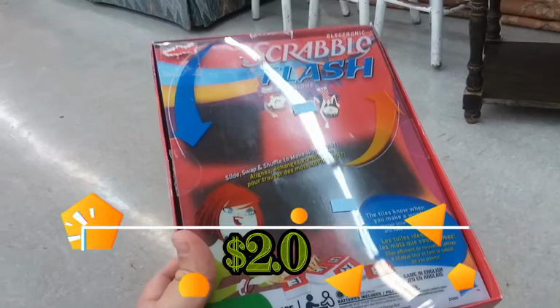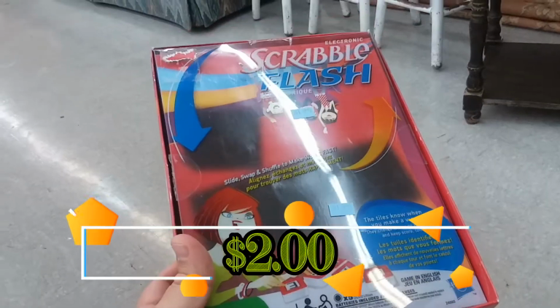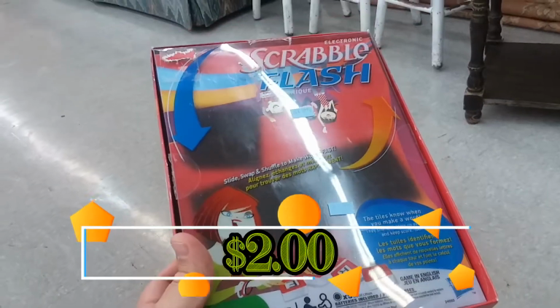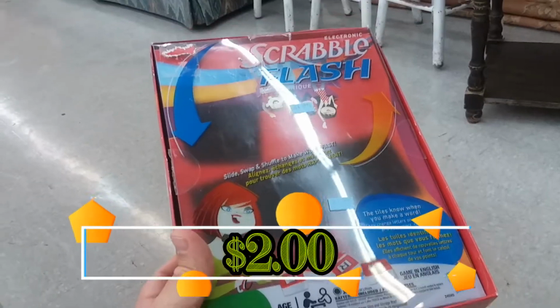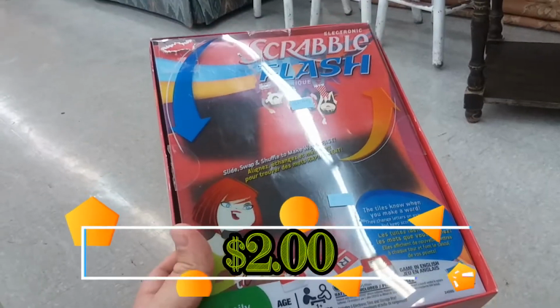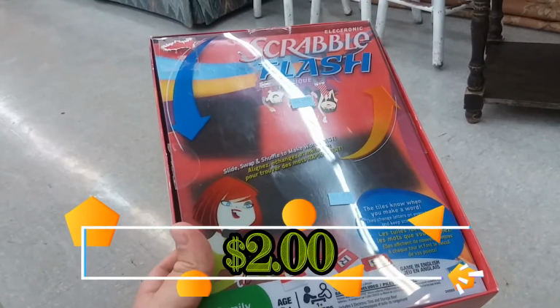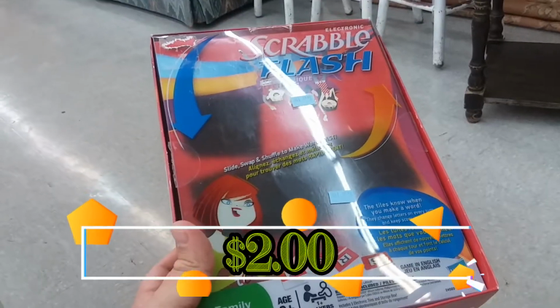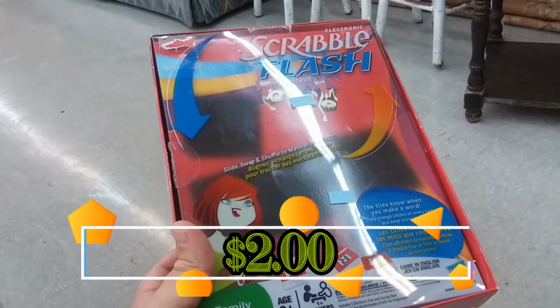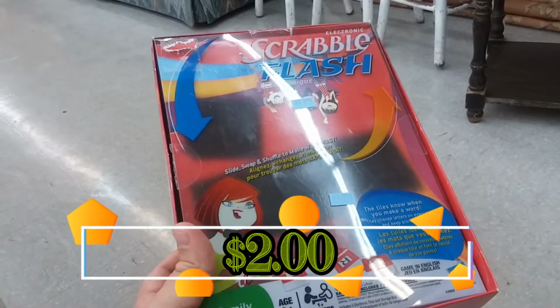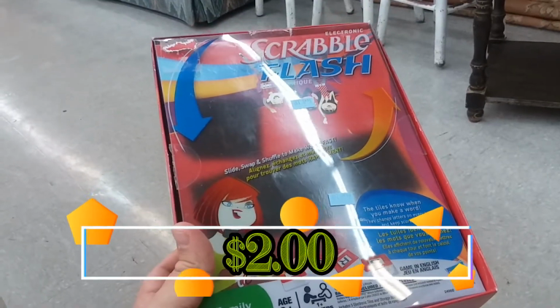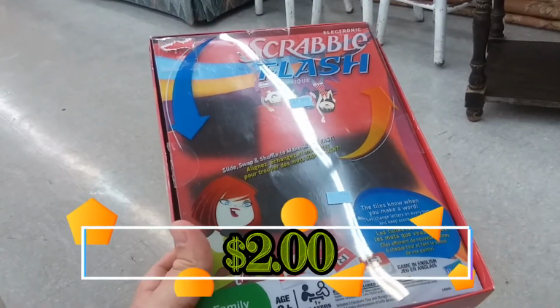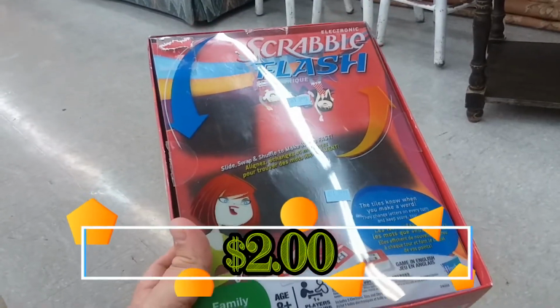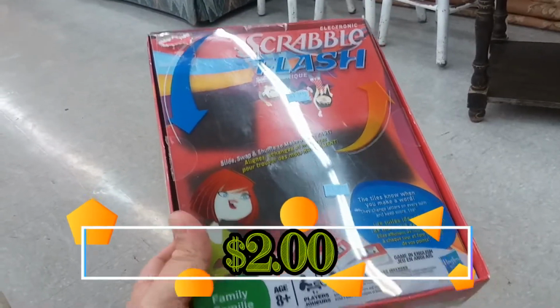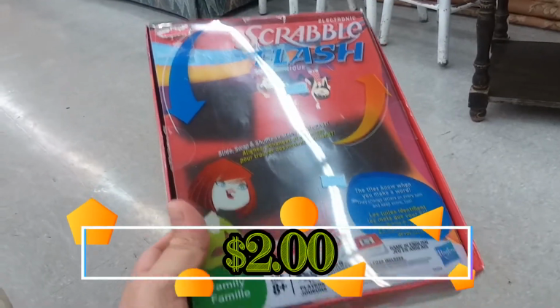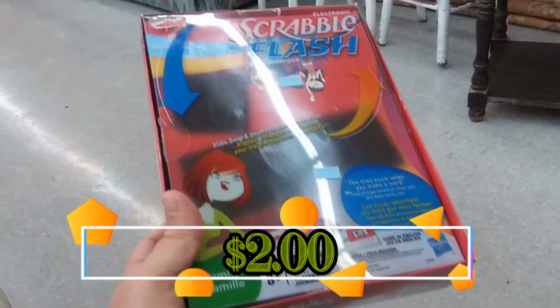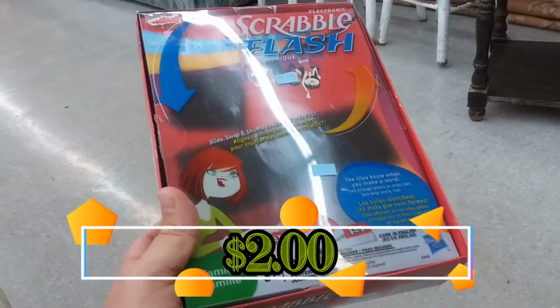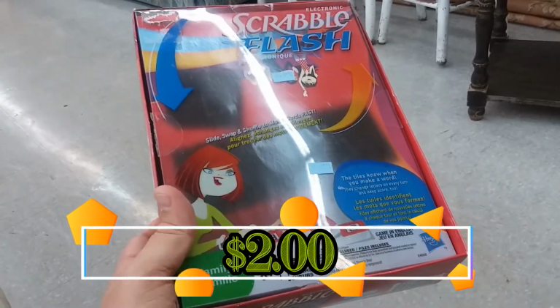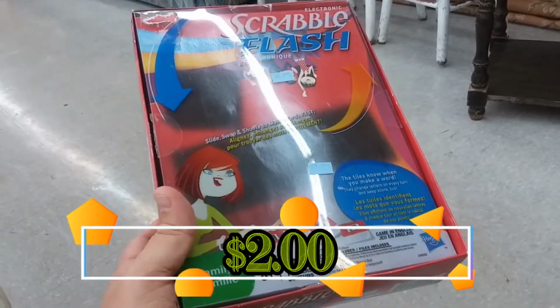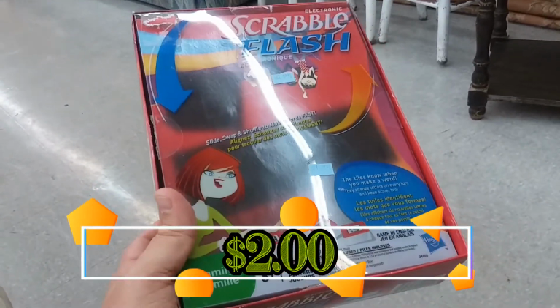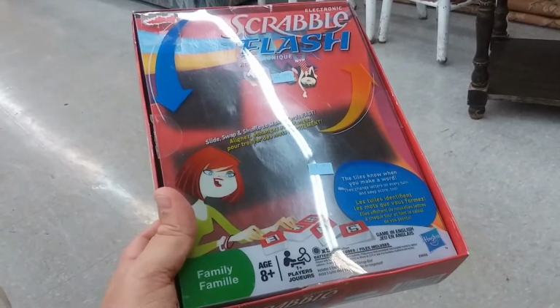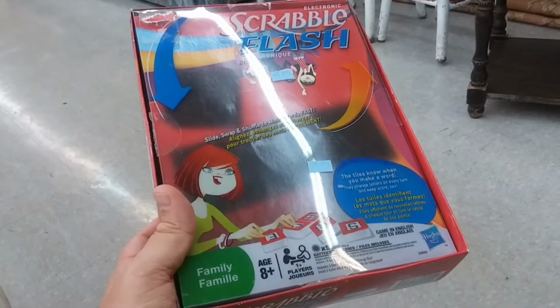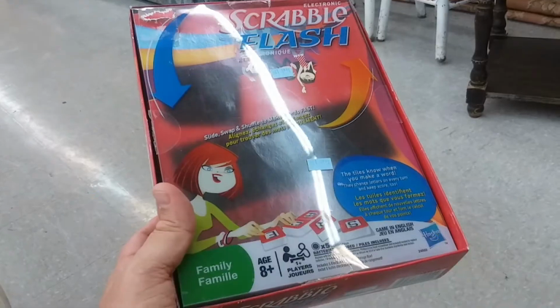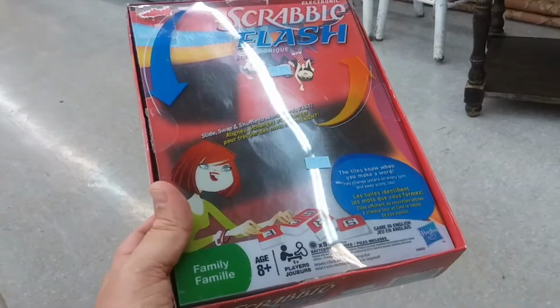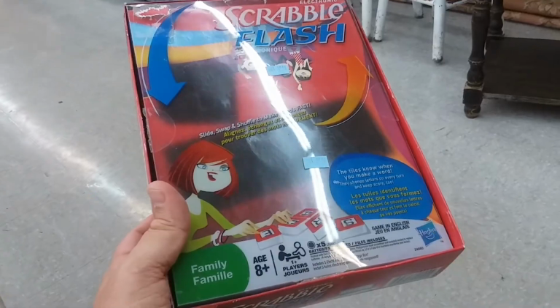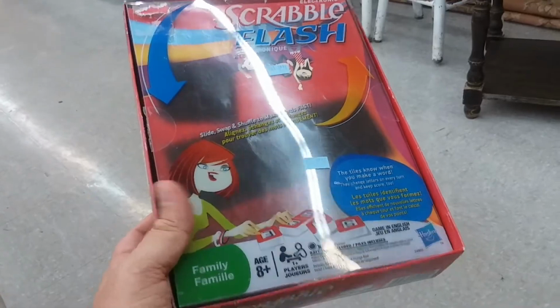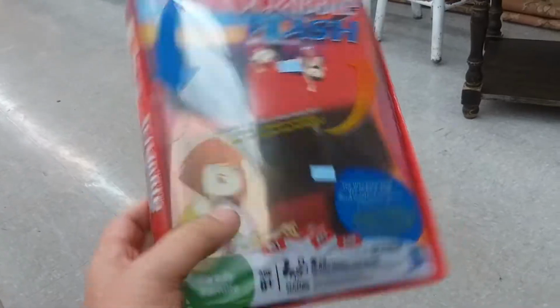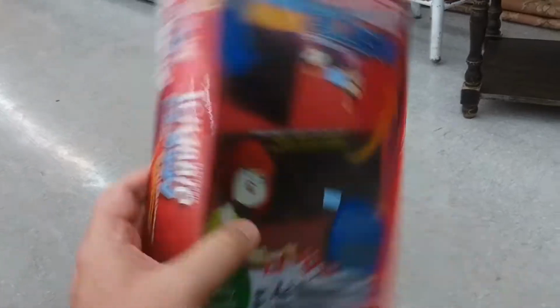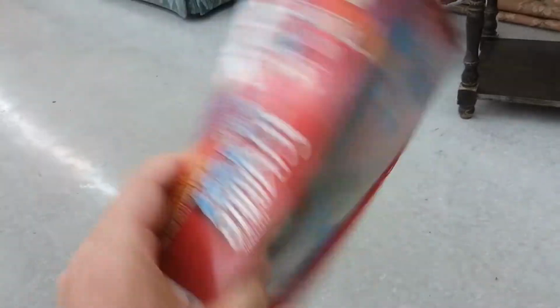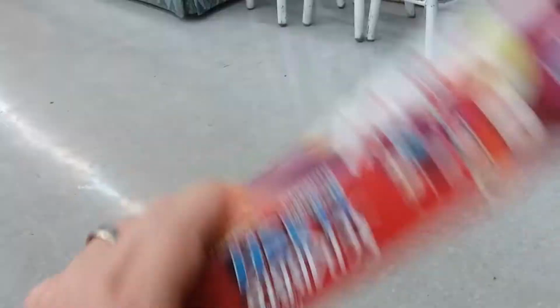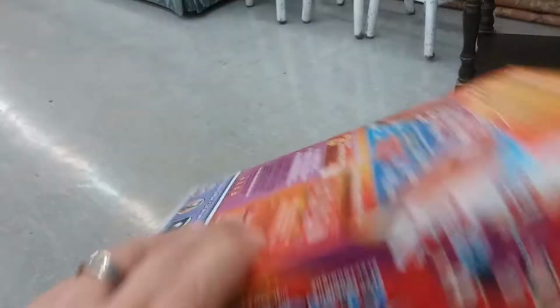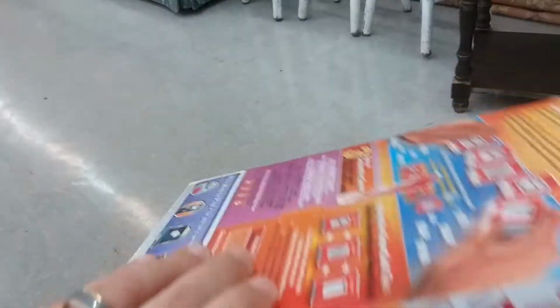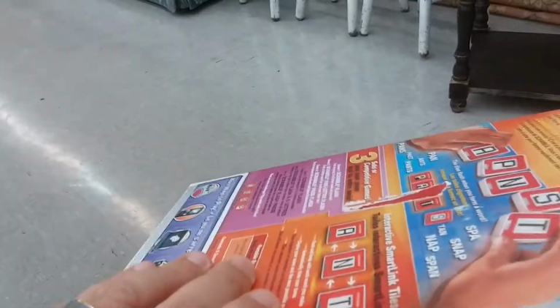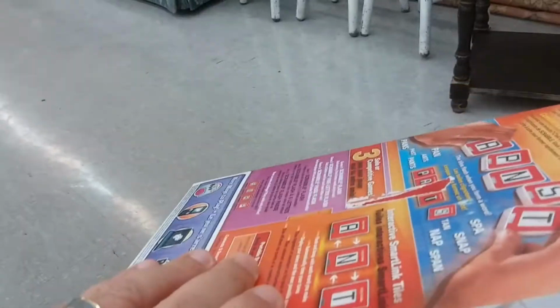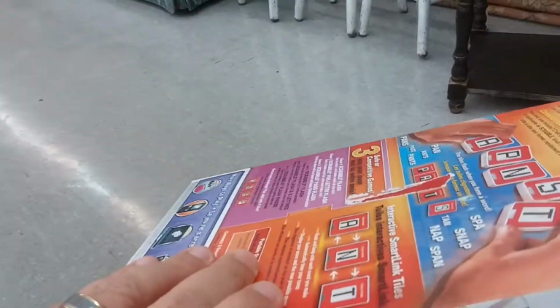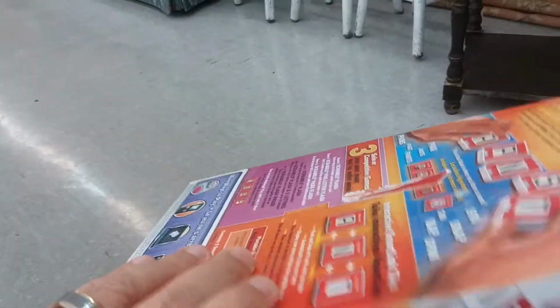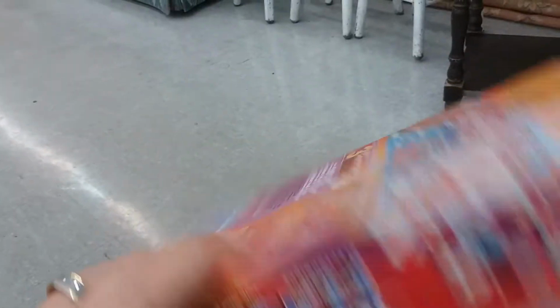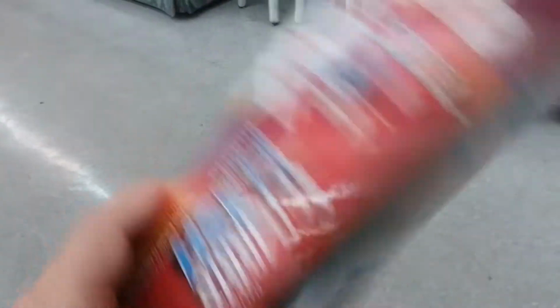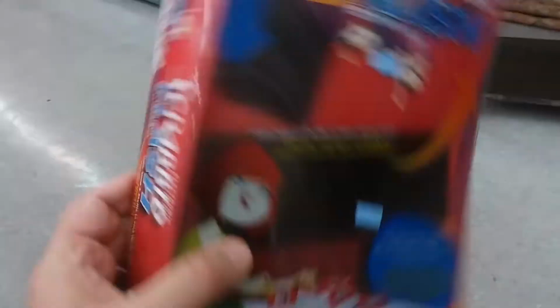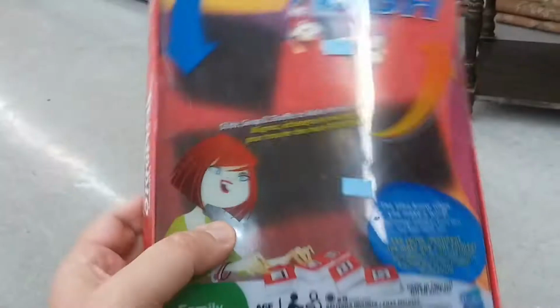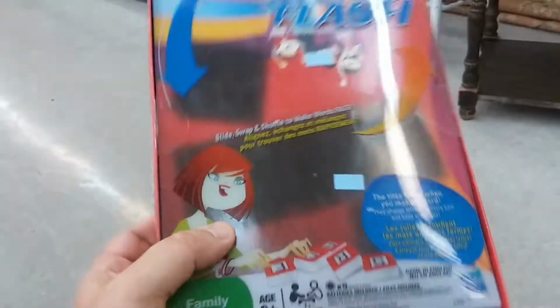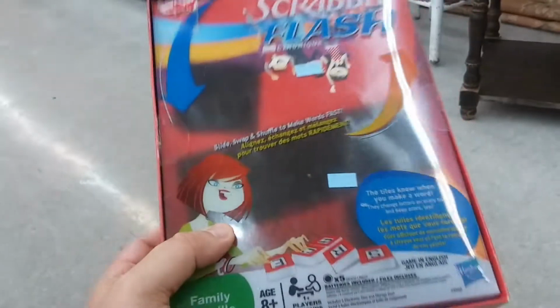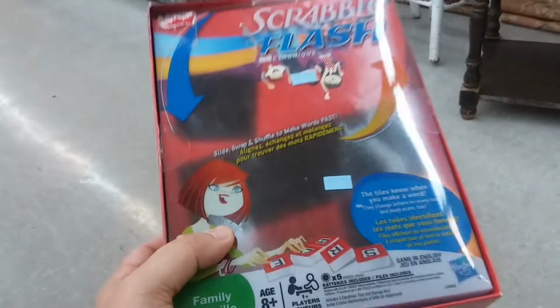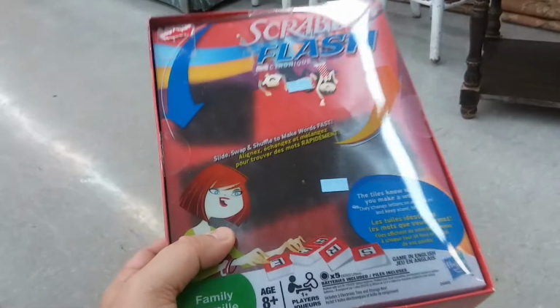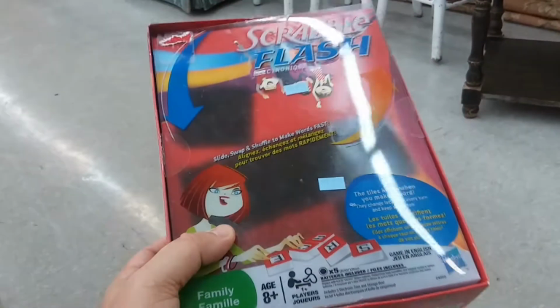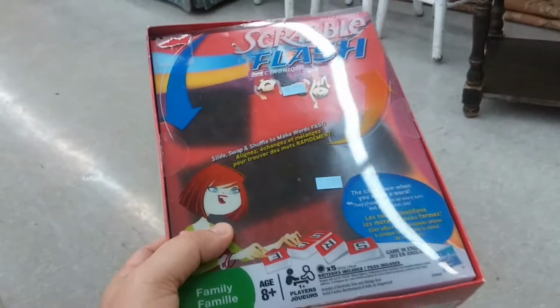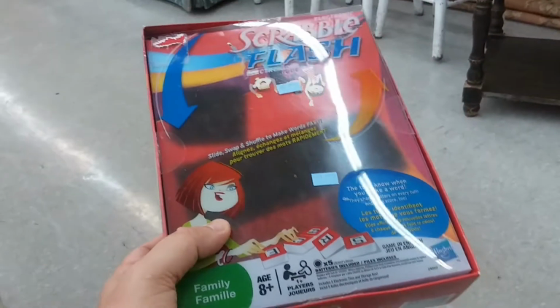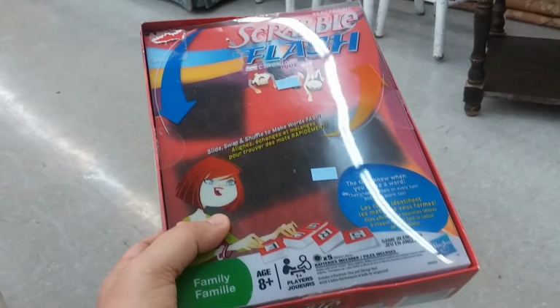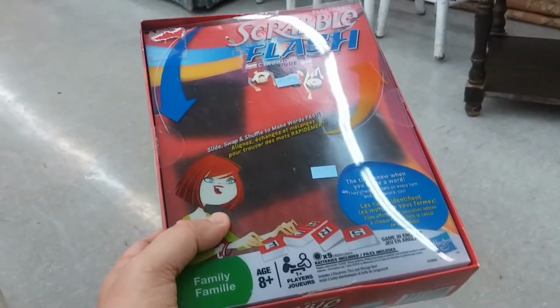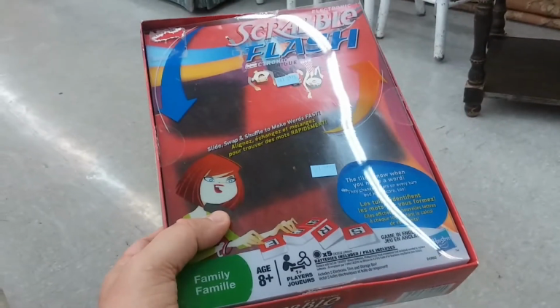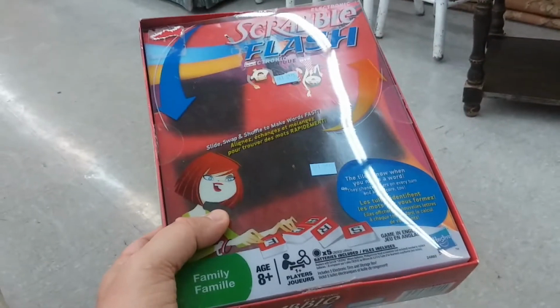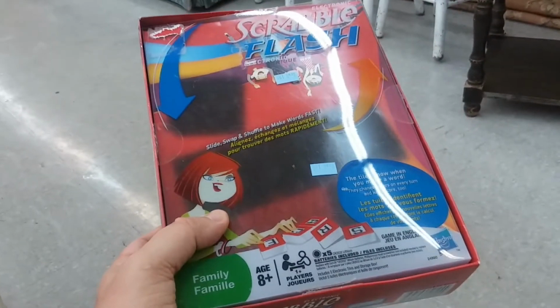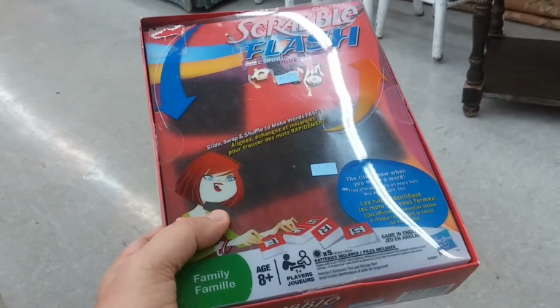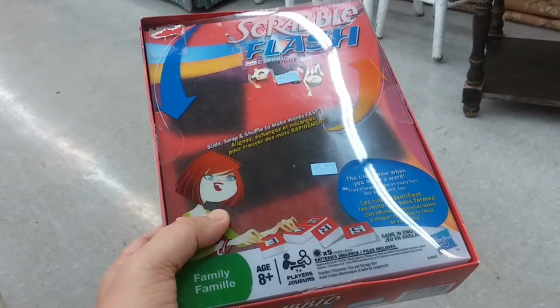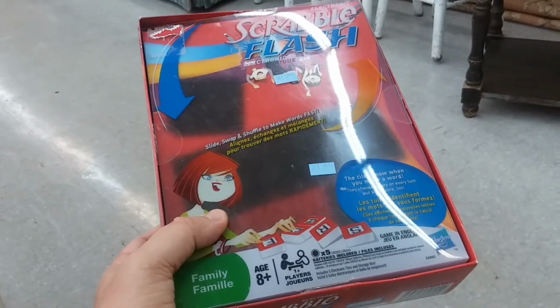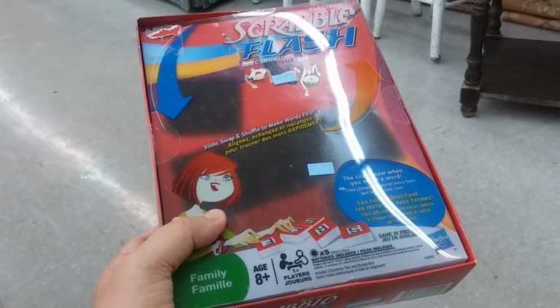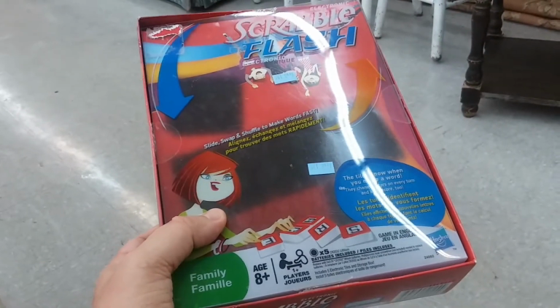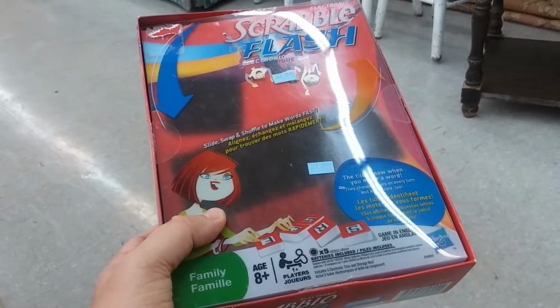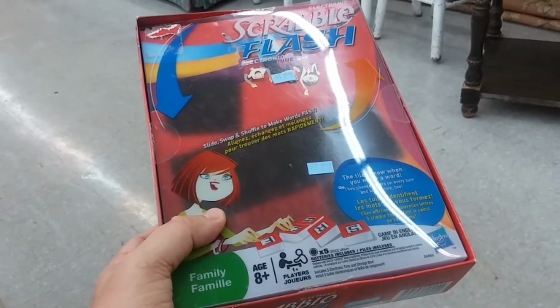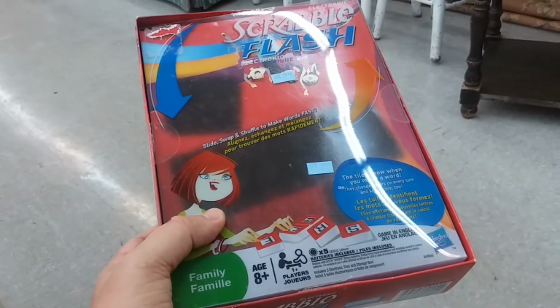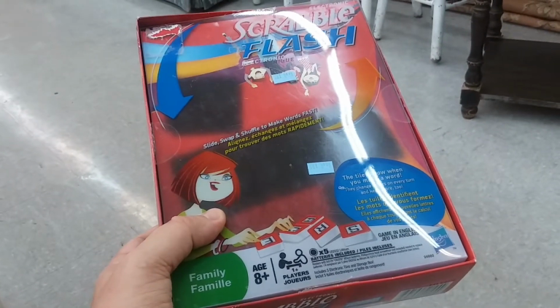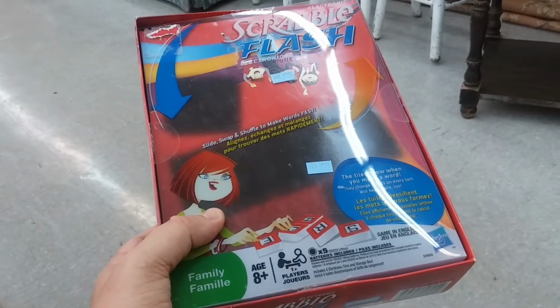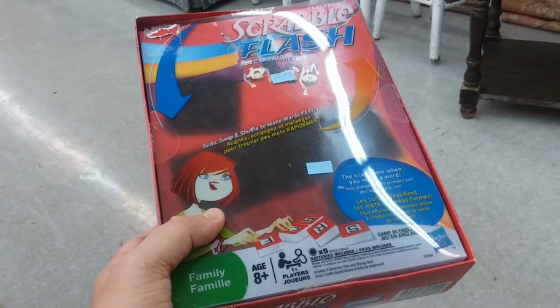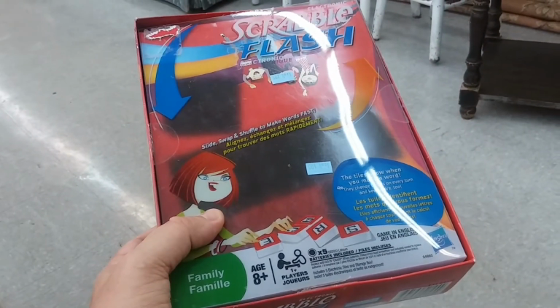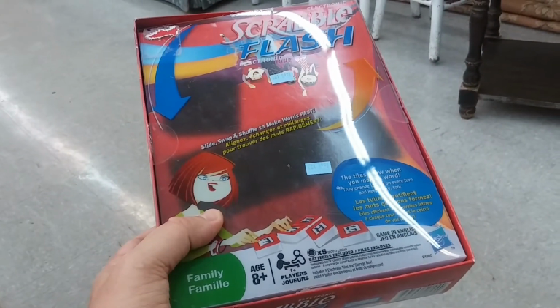Here is Scrabble Flash. This game is complete and it works really good. I think I'm going to go ahead and get it and try it out.